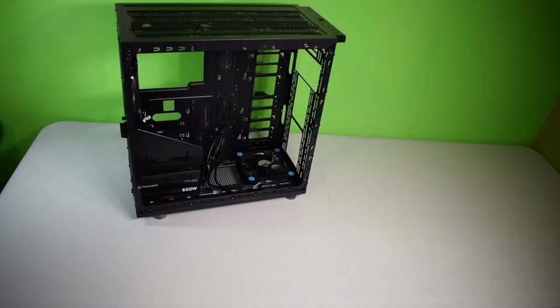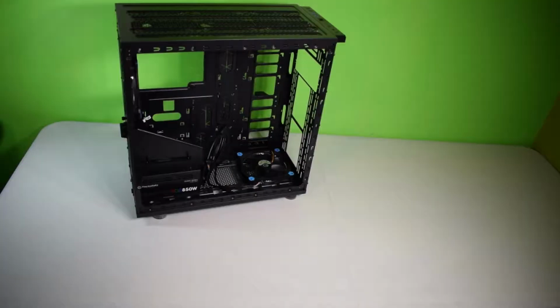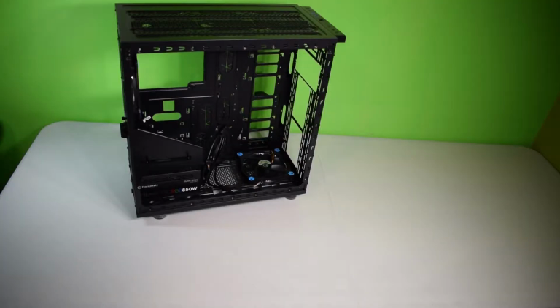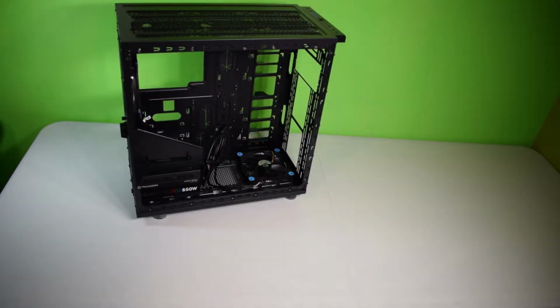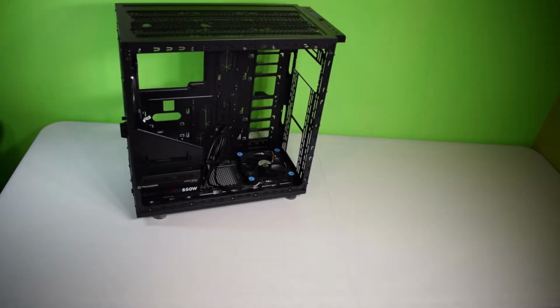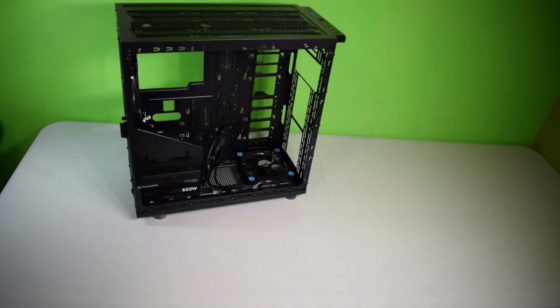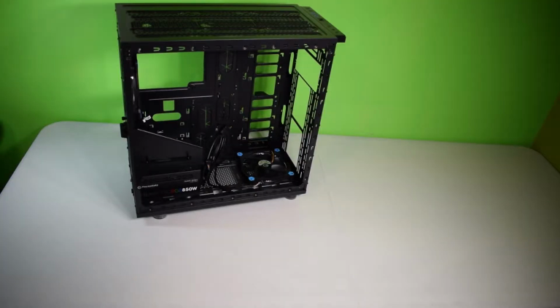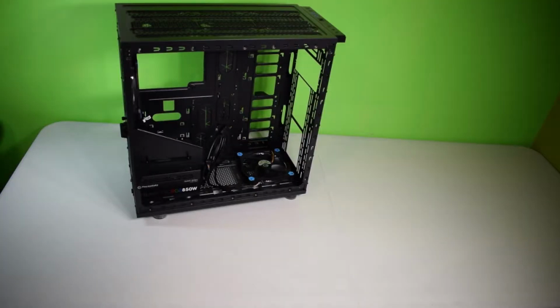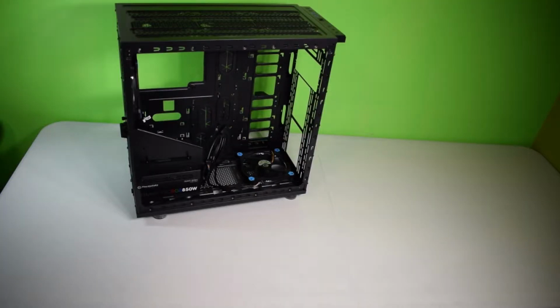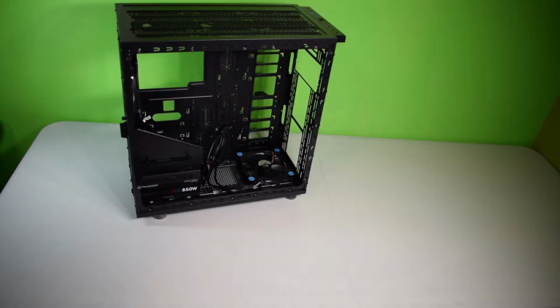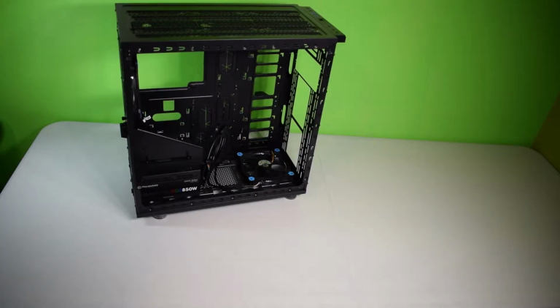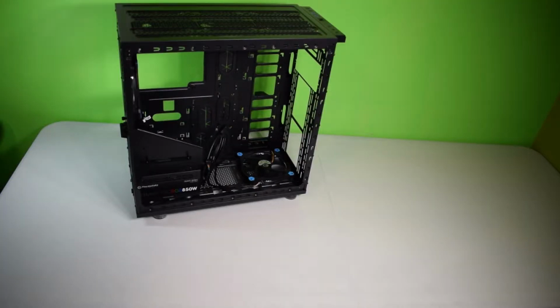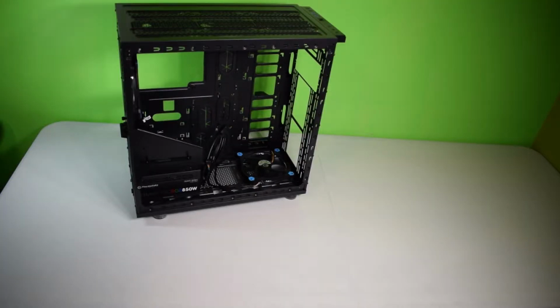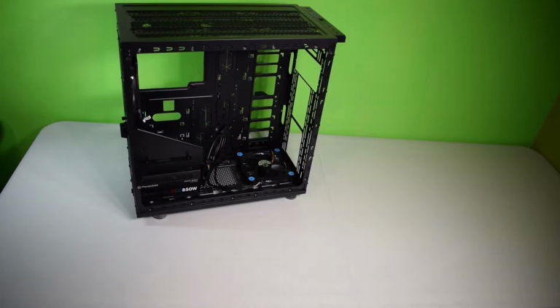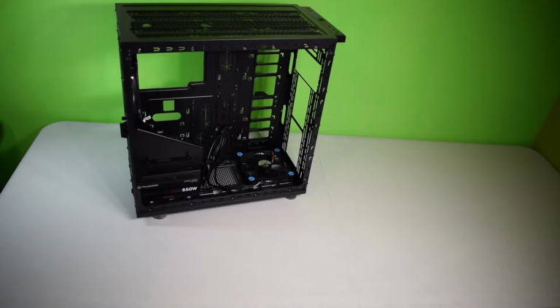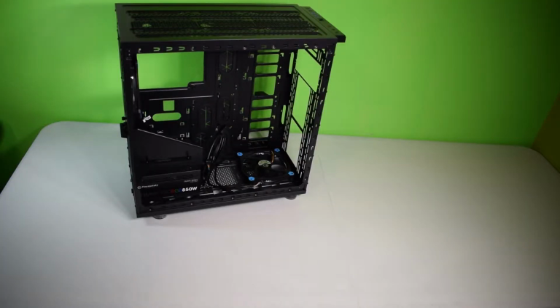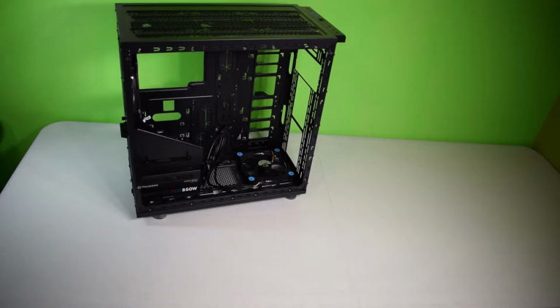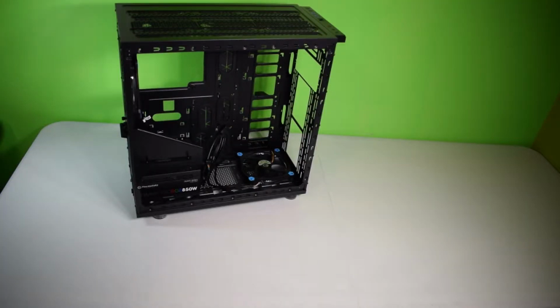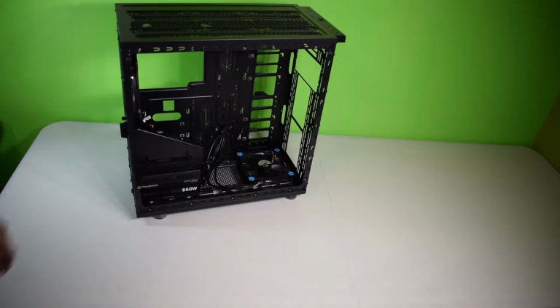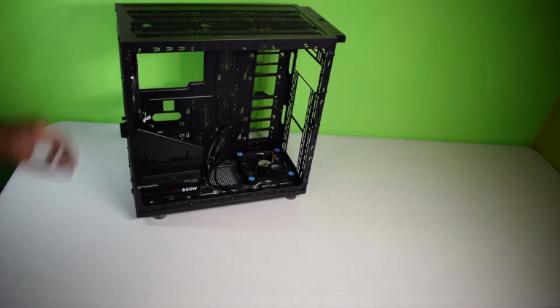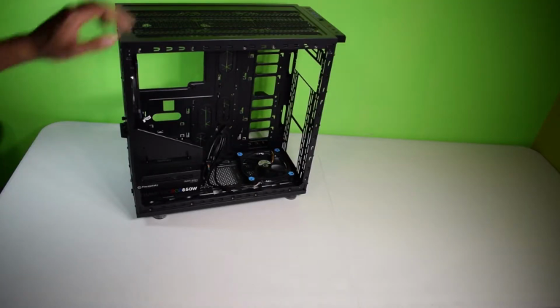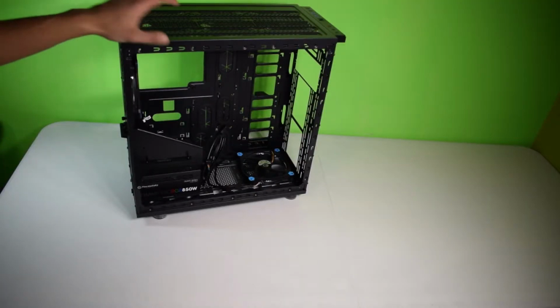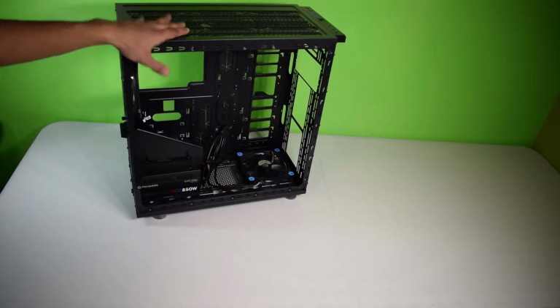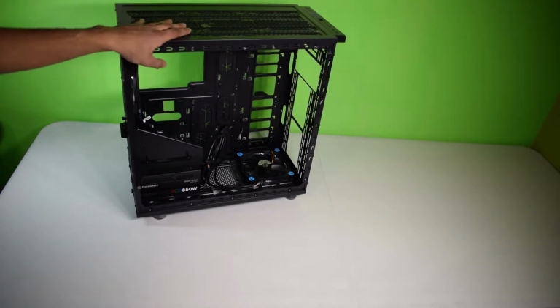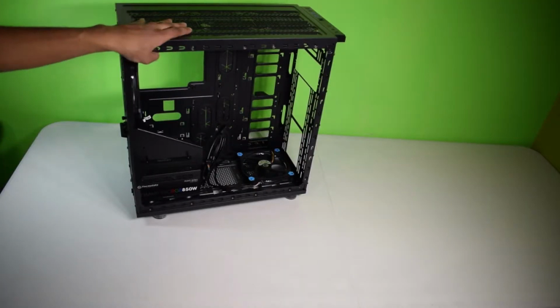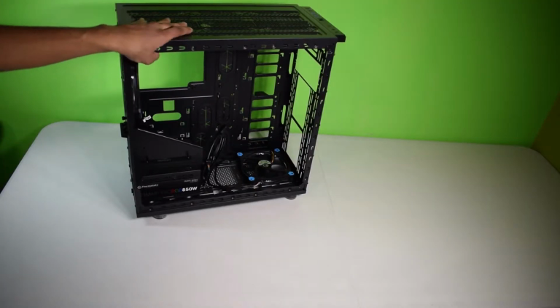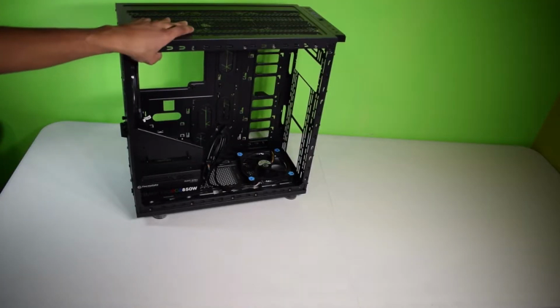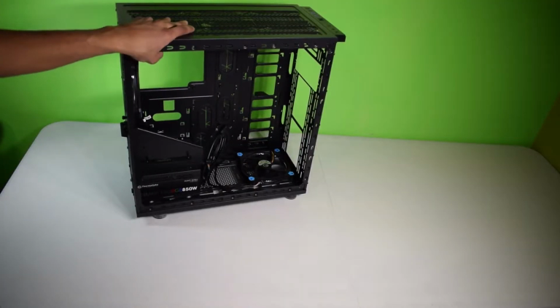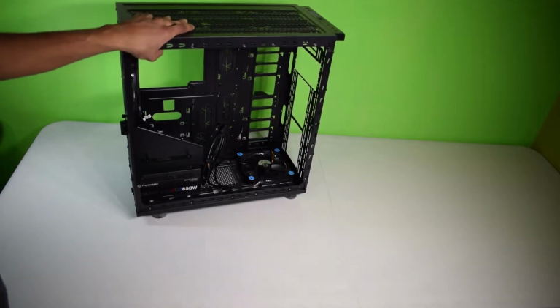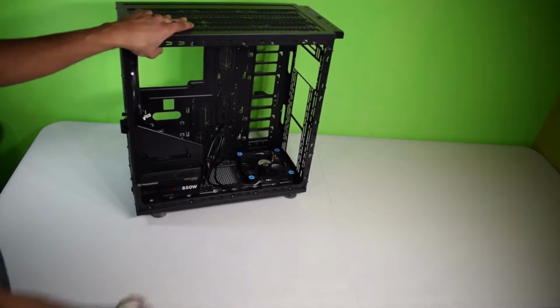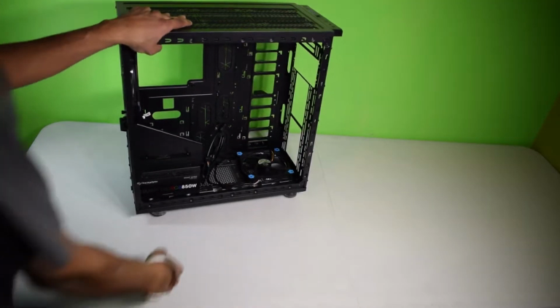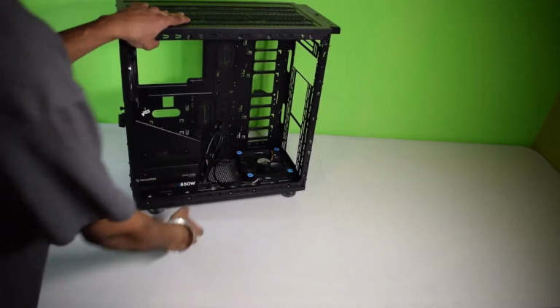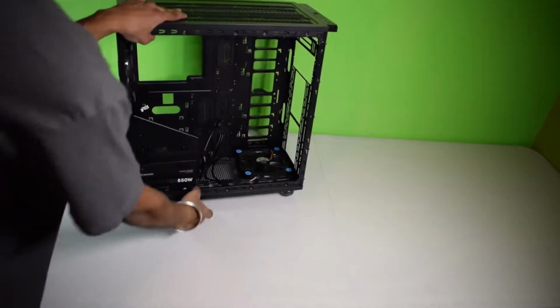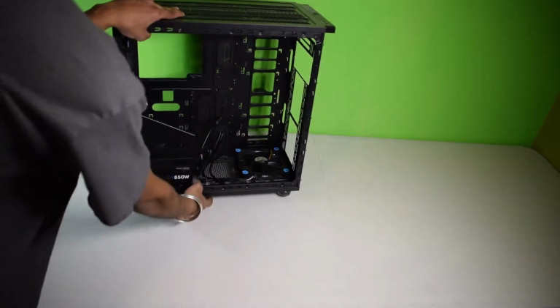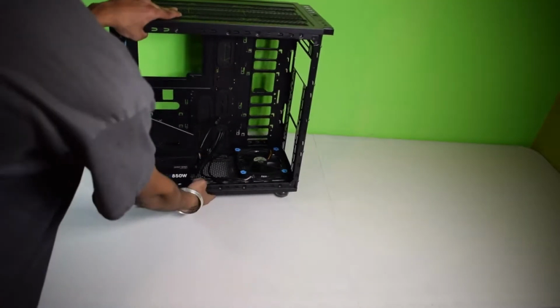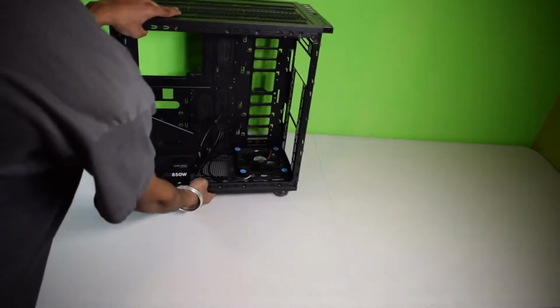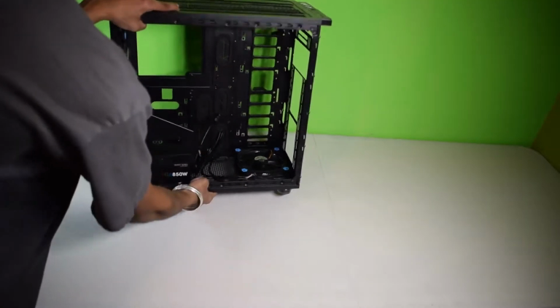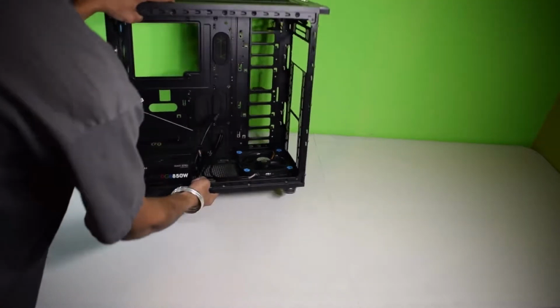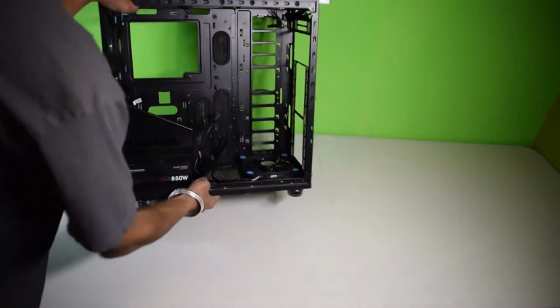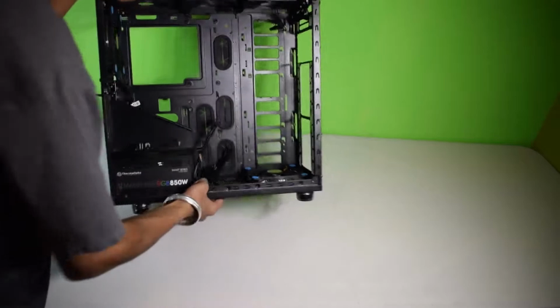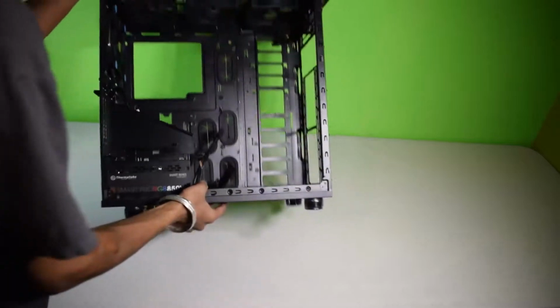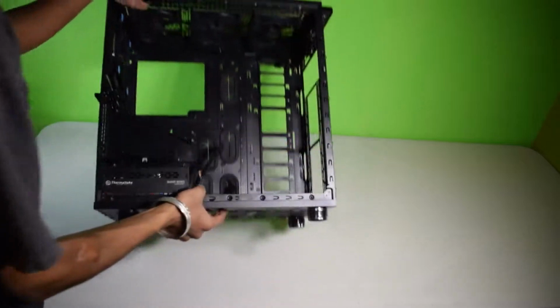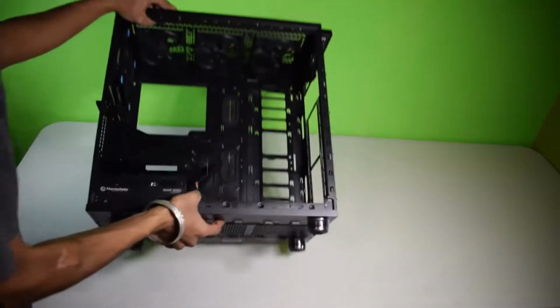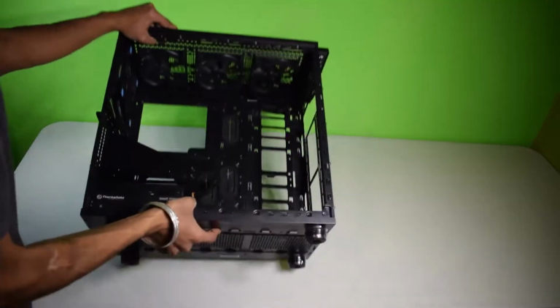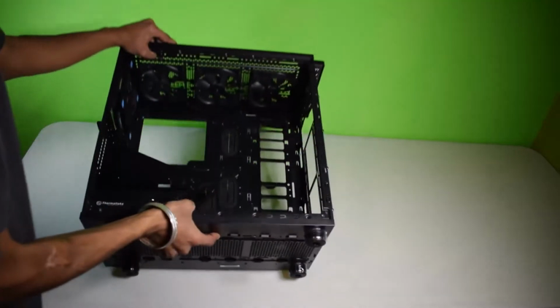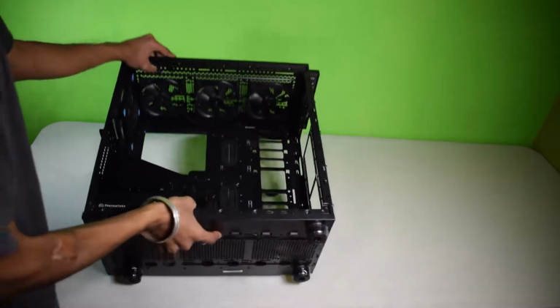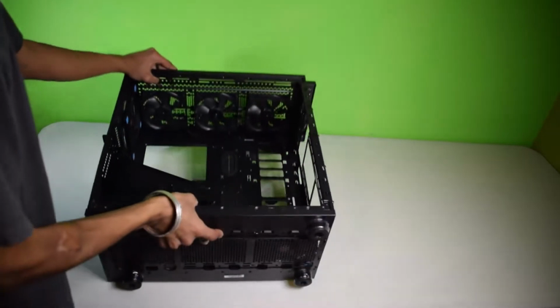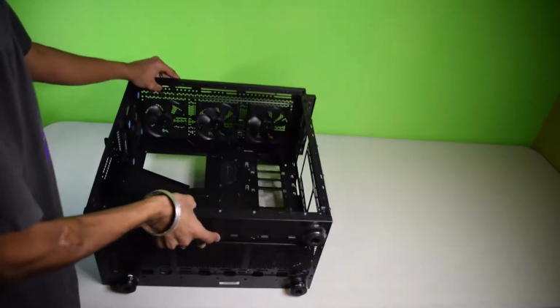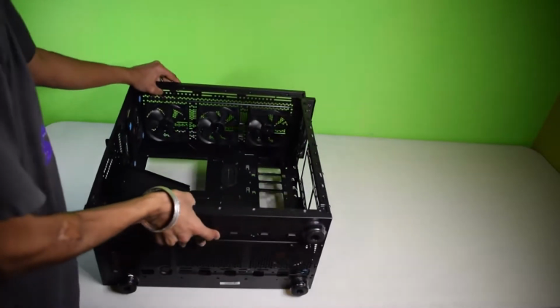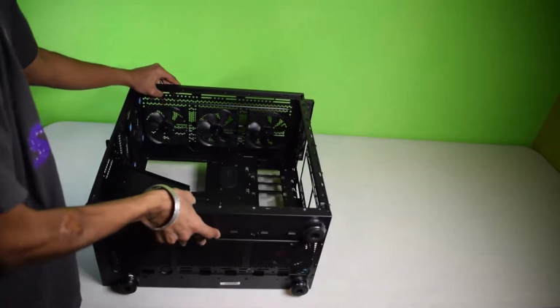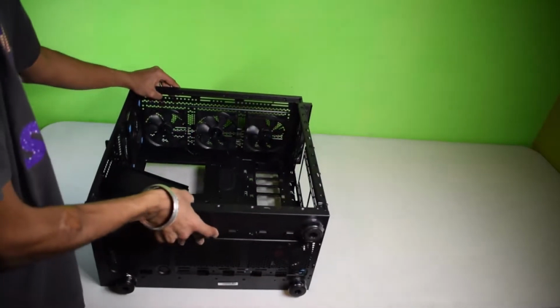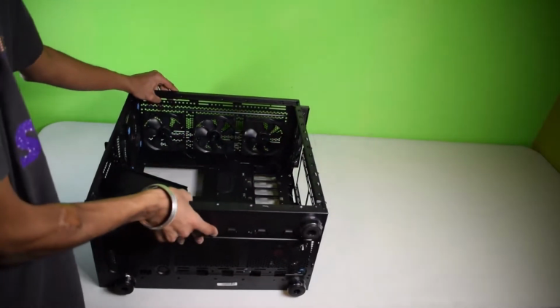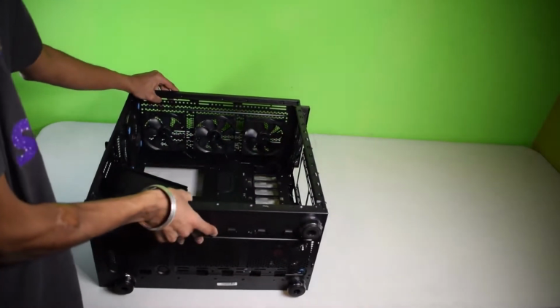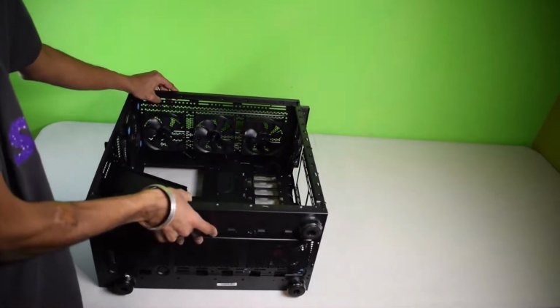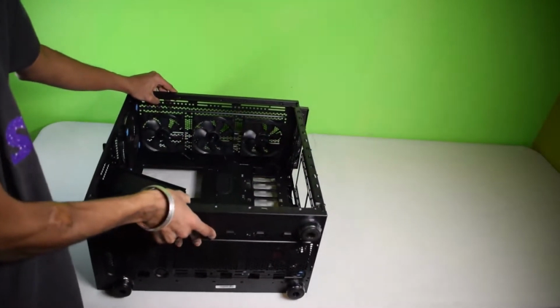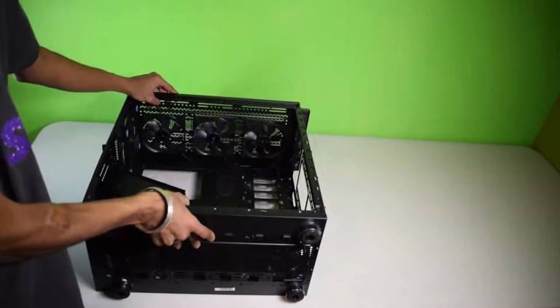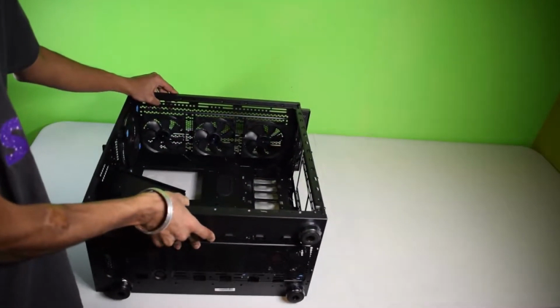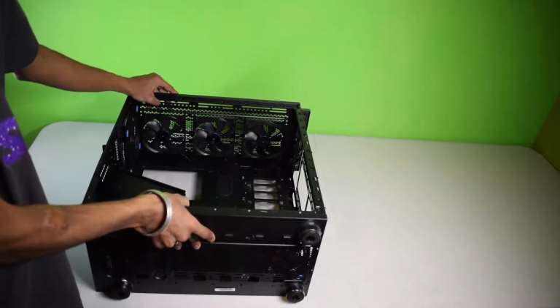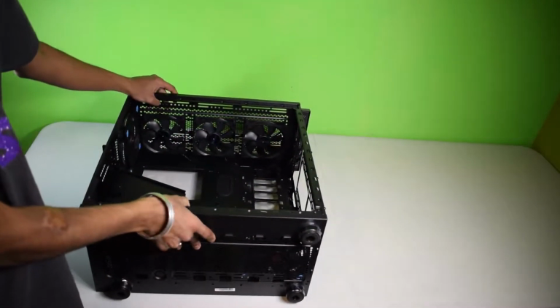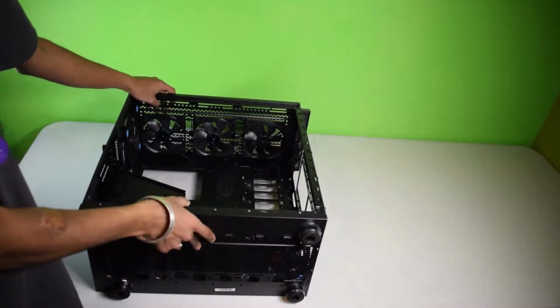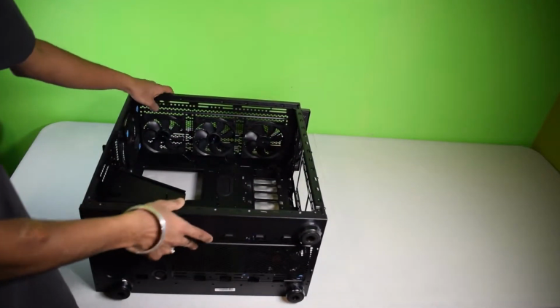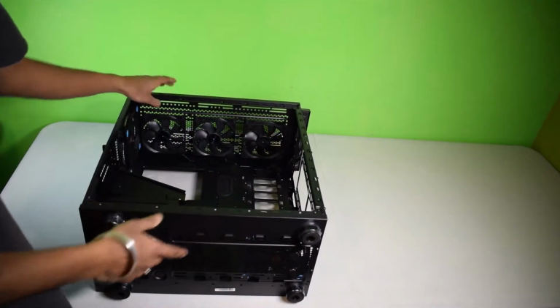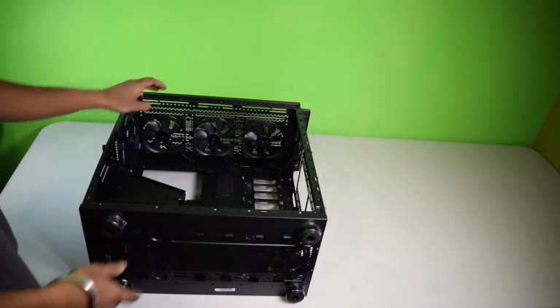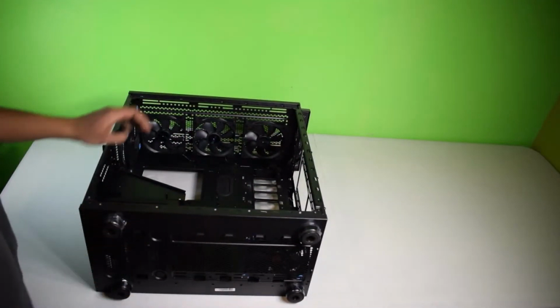Alright guys, so the first thing you want to do is take your case and lay it down sideways so it'll be easier to put the motherboard in.